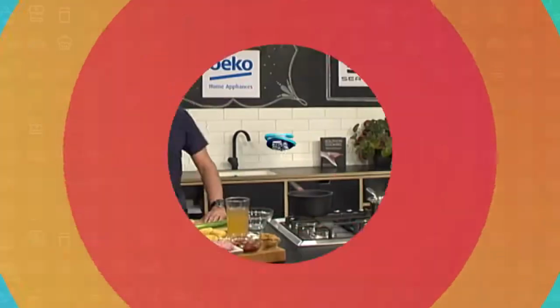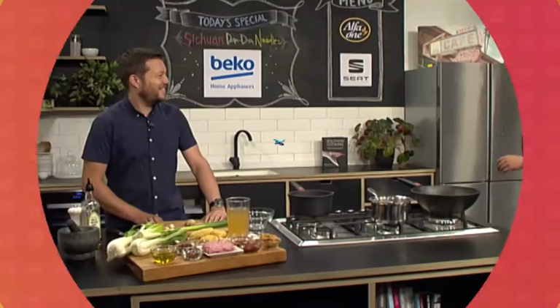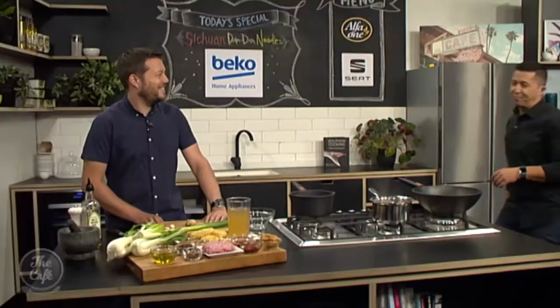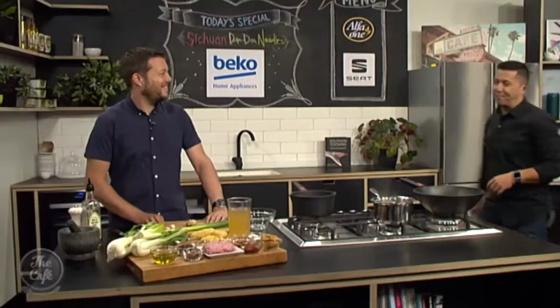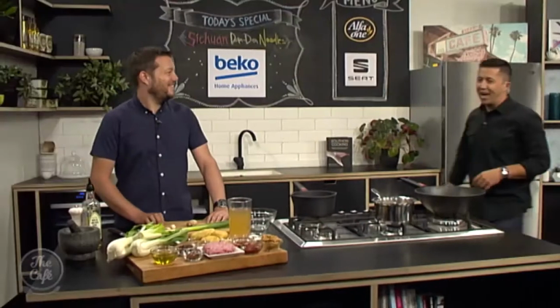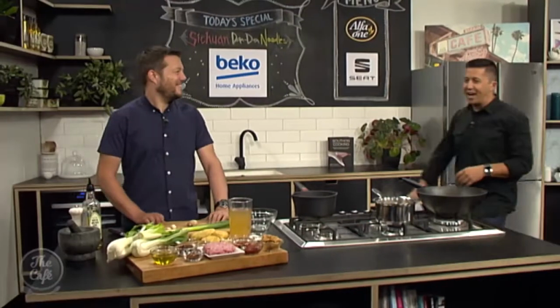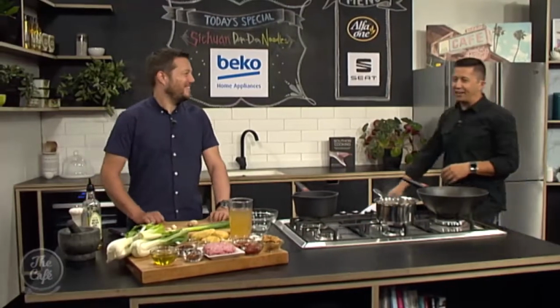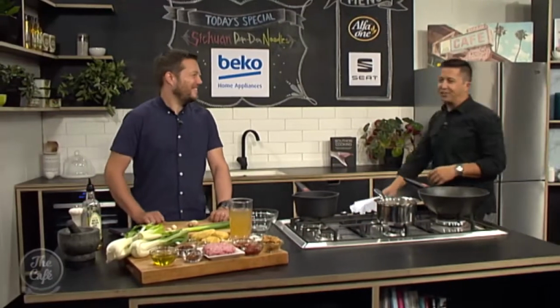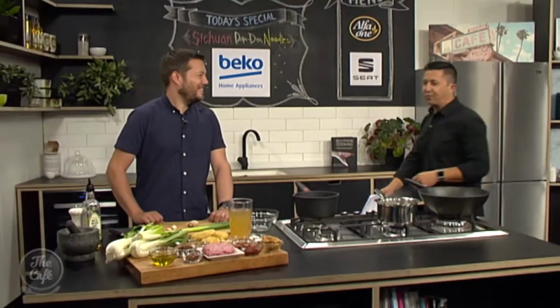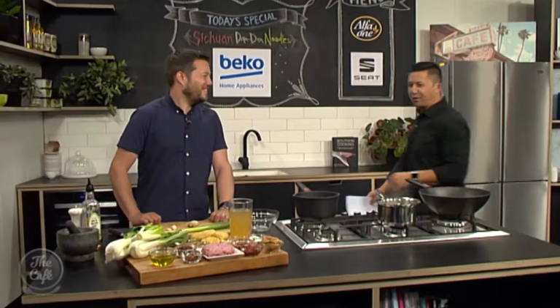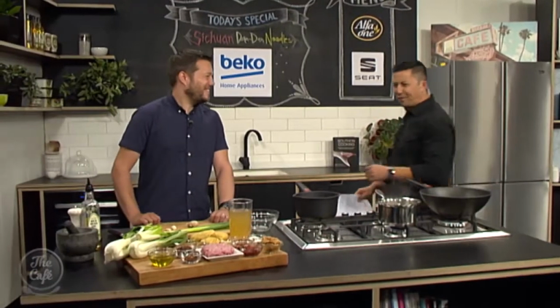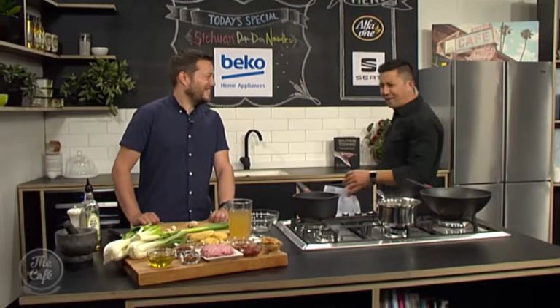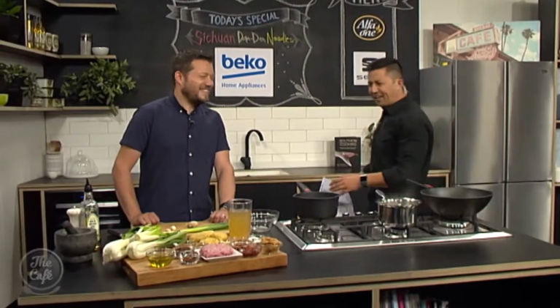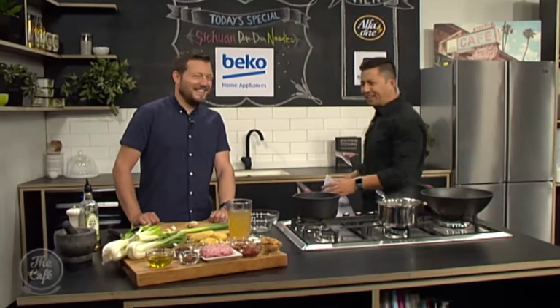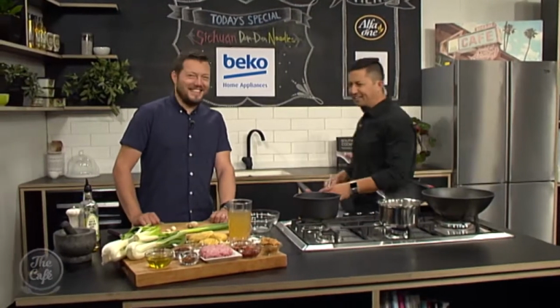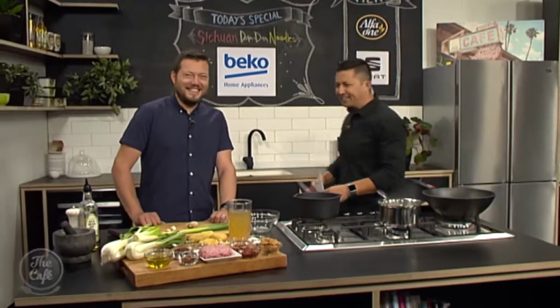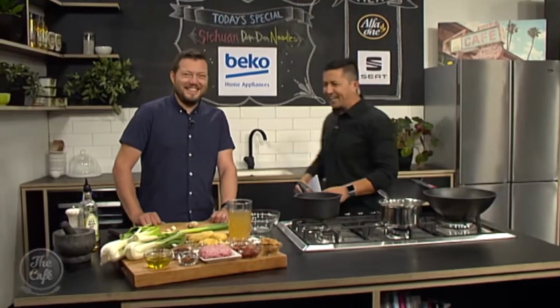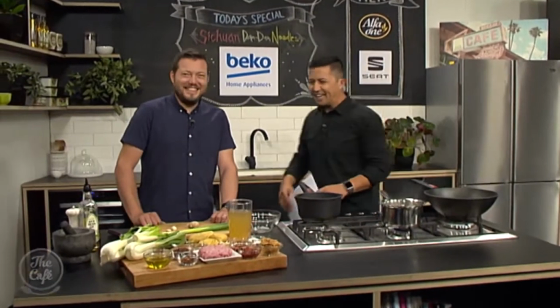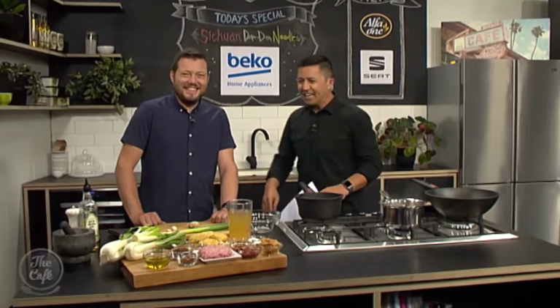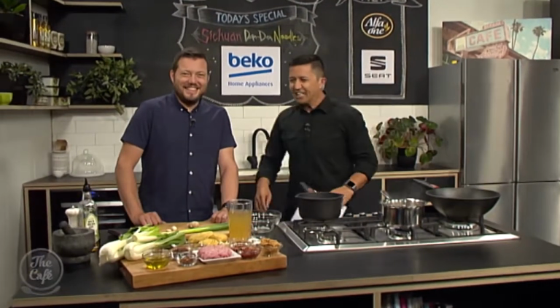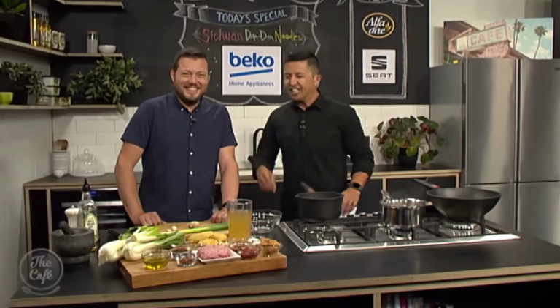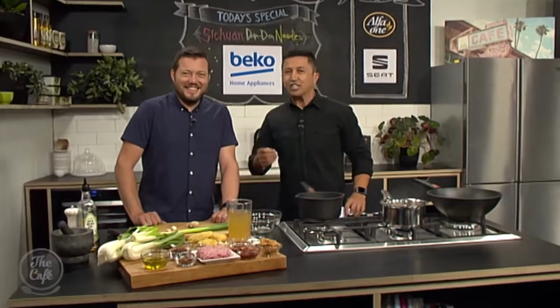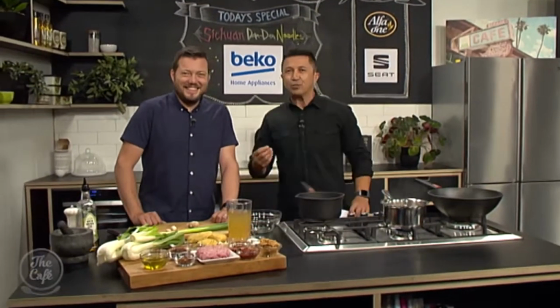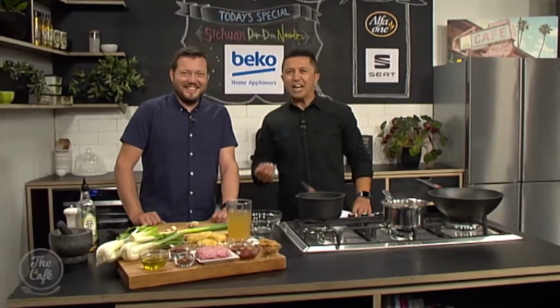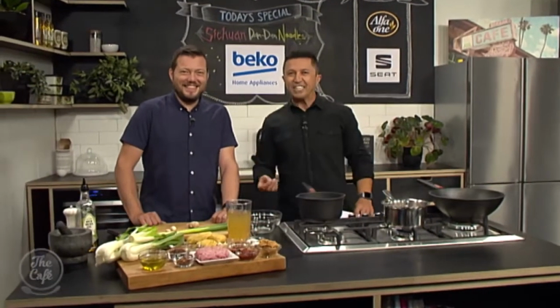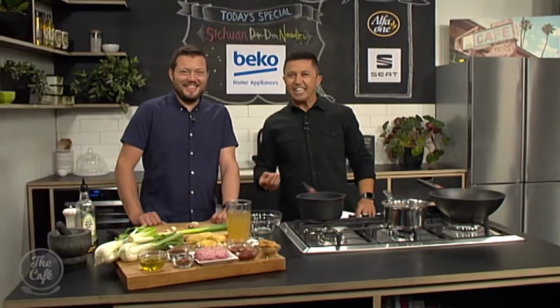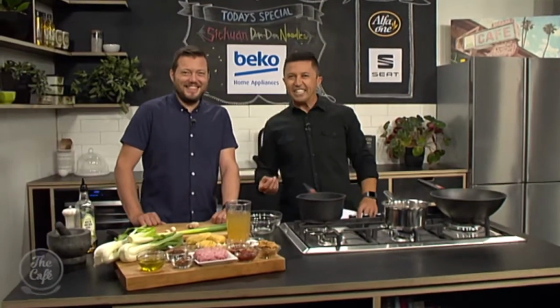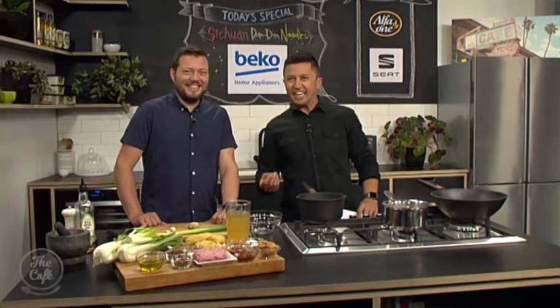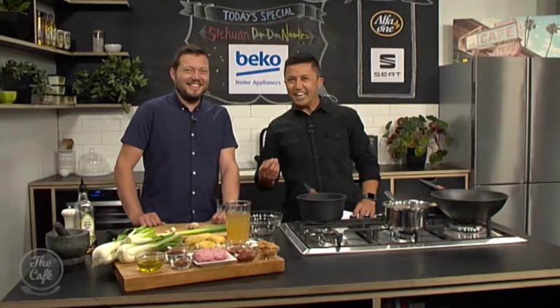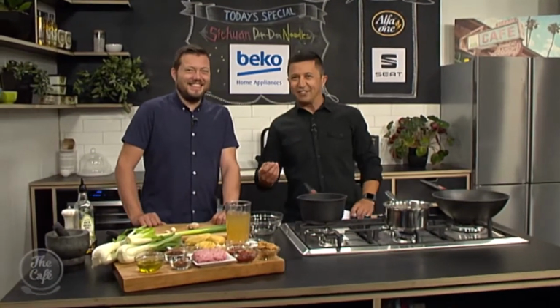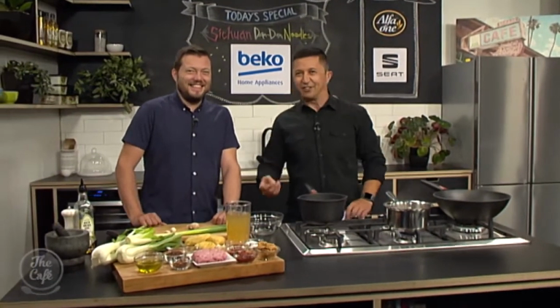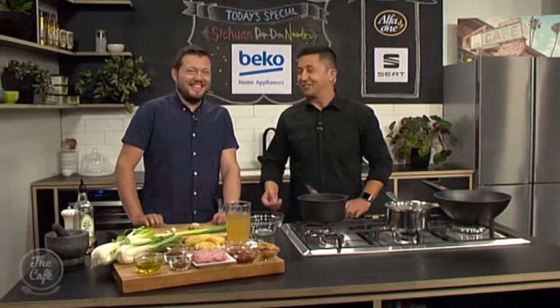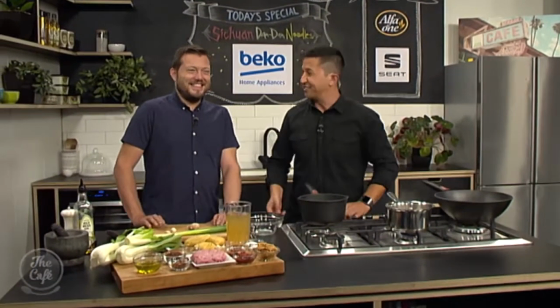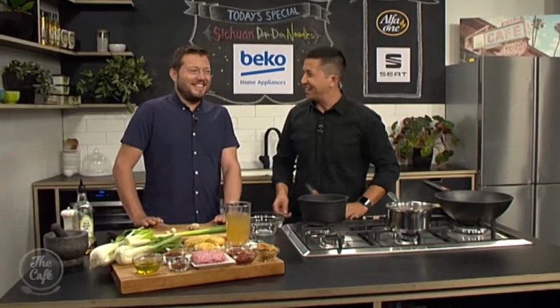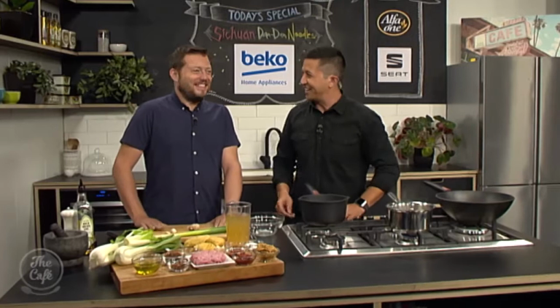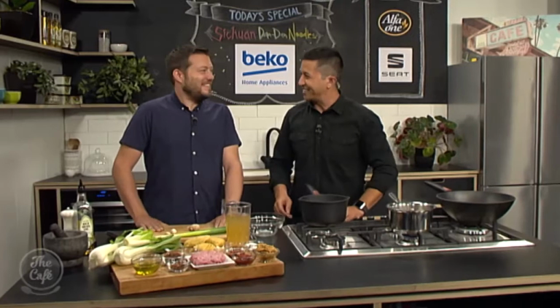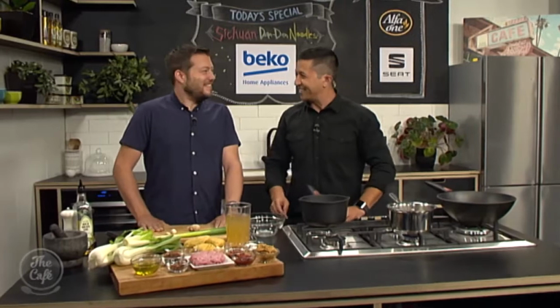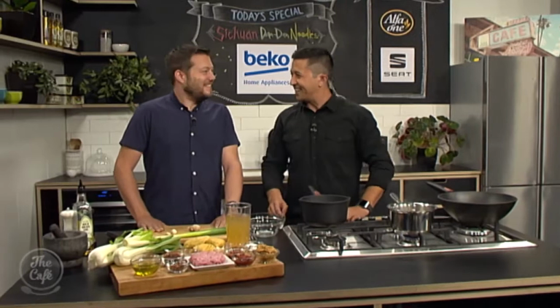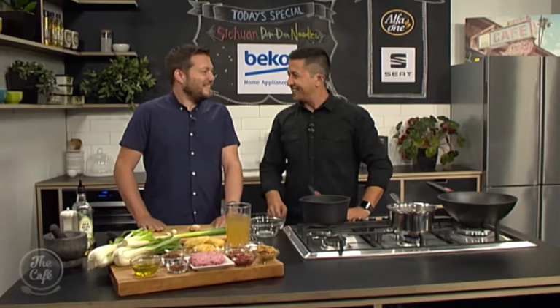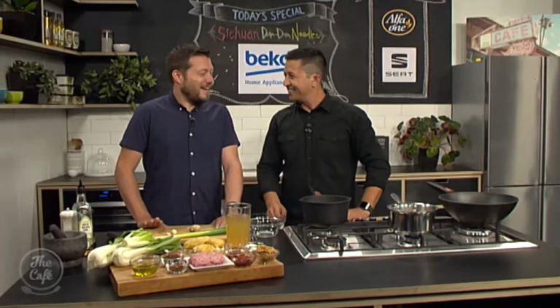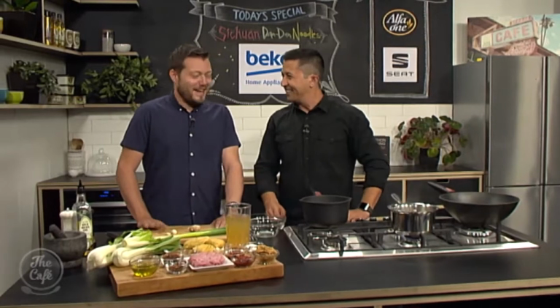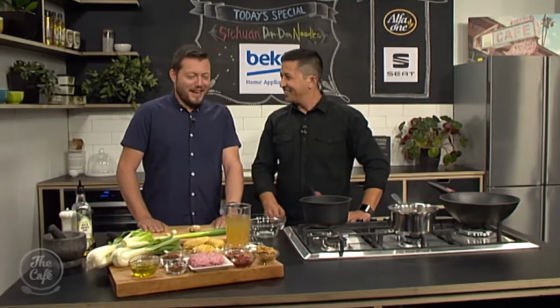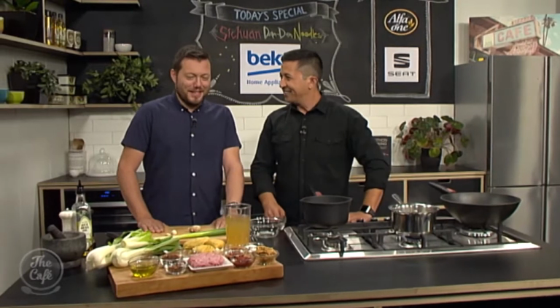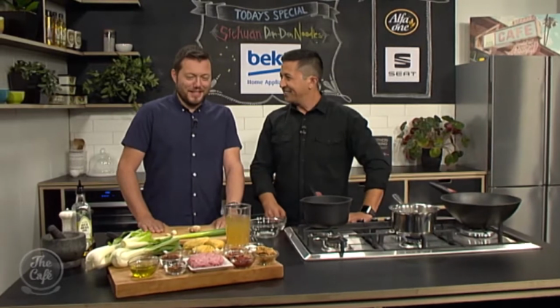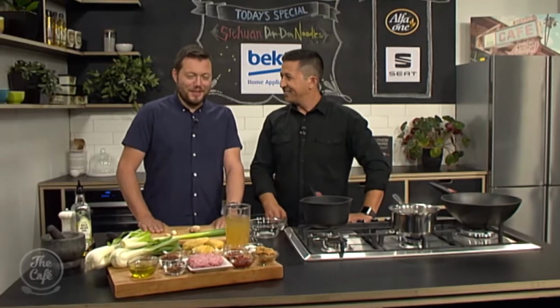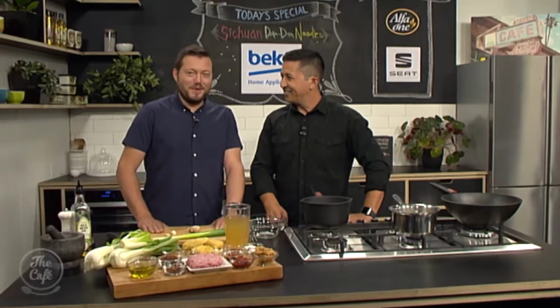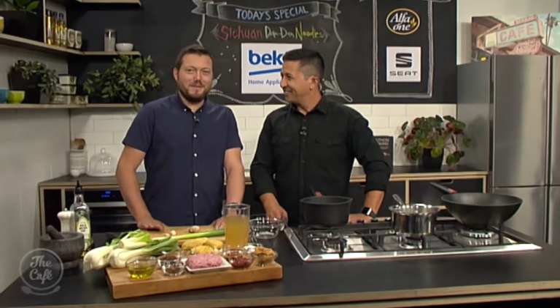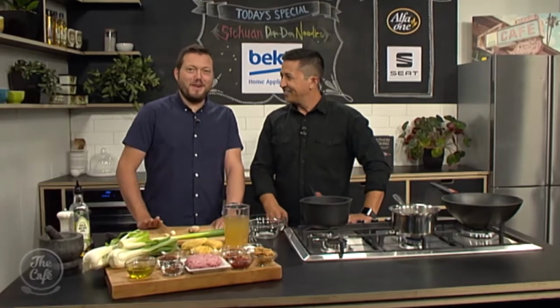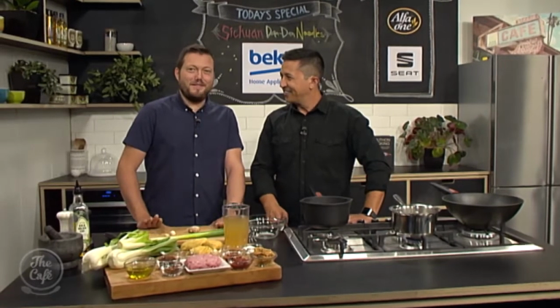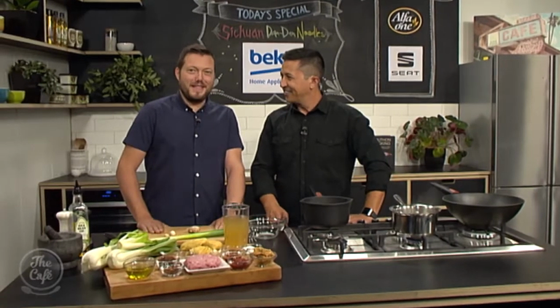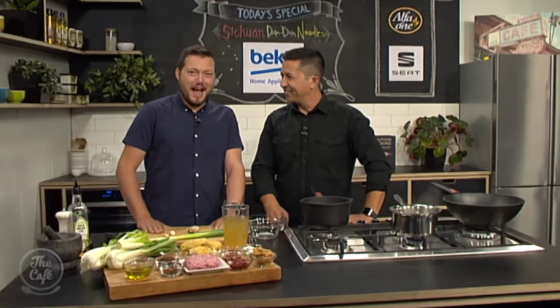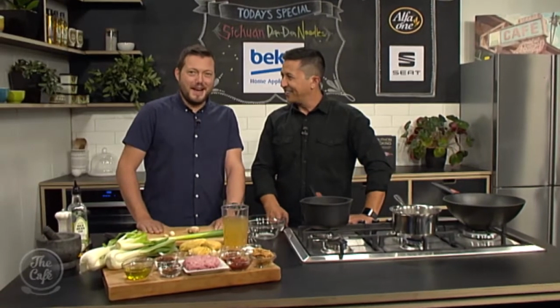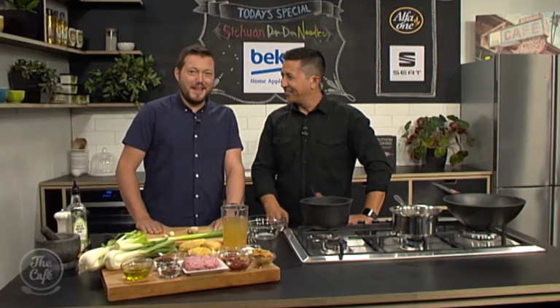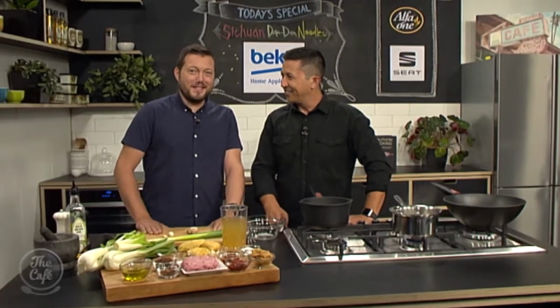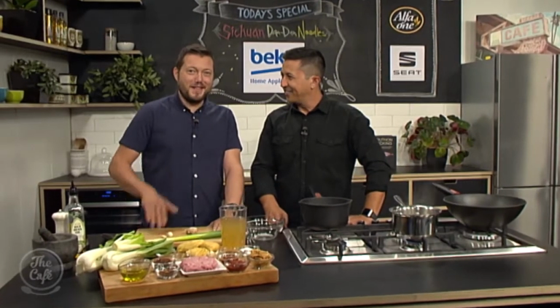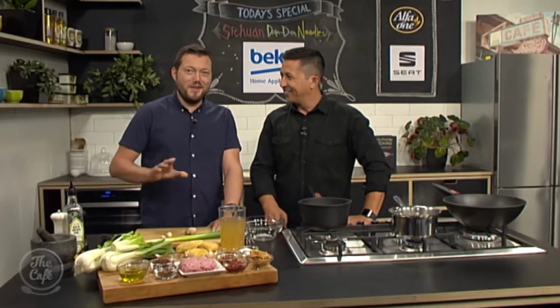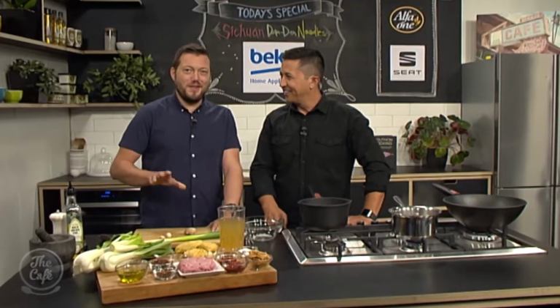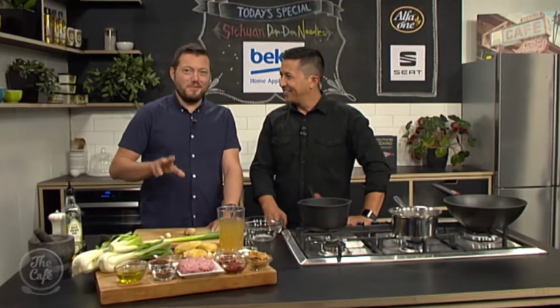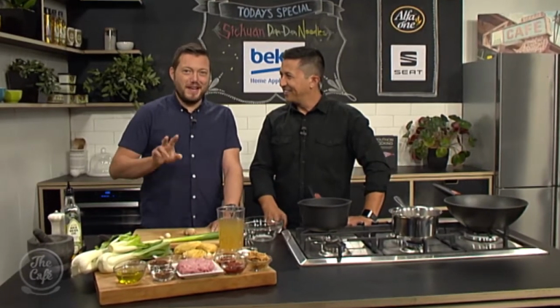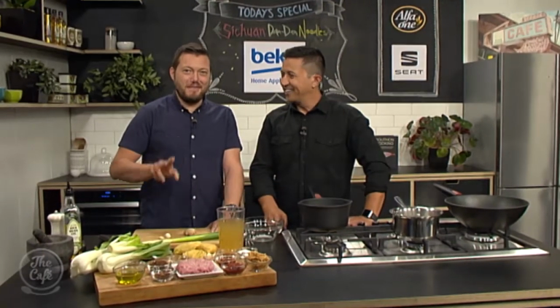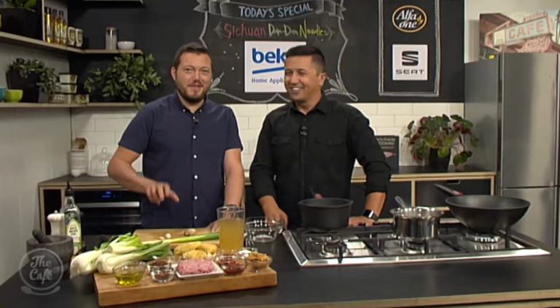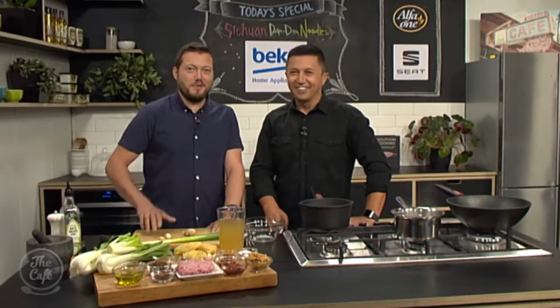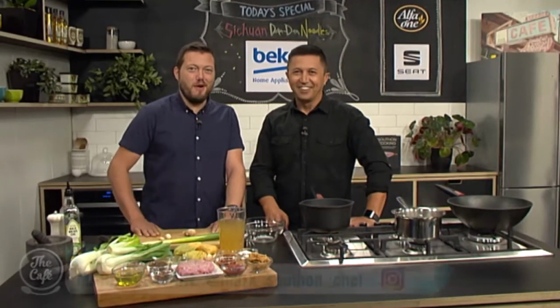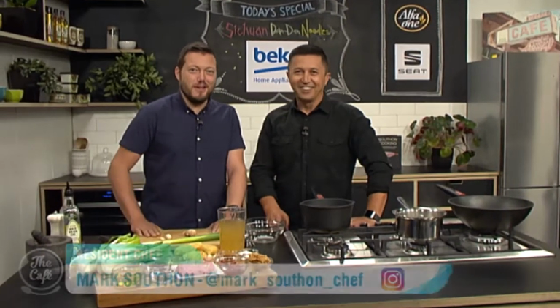Chef Mark. So what are we making today? Szechuan Dan Dan noodles. Is that how you say it? Yeah. I stole the recipe off Dan and it's so good we named it twice.